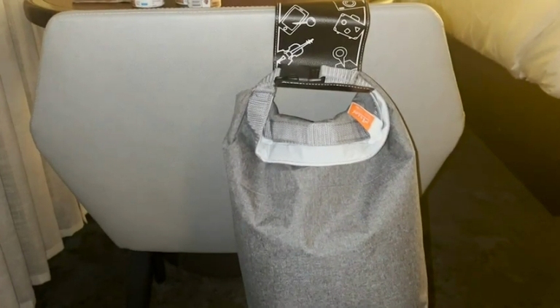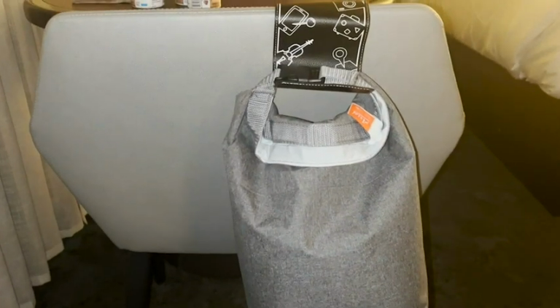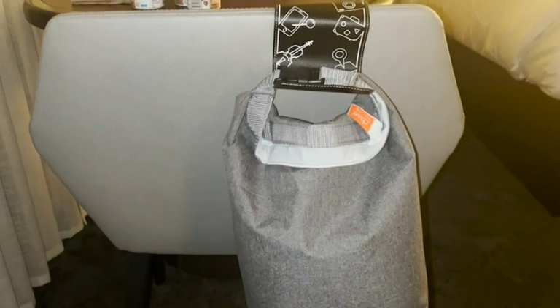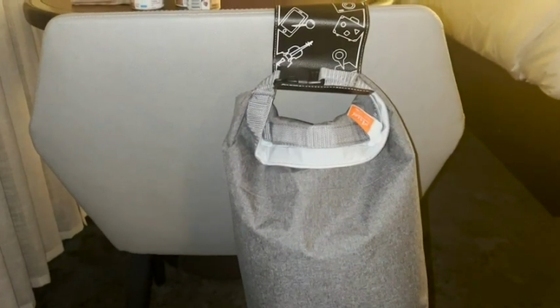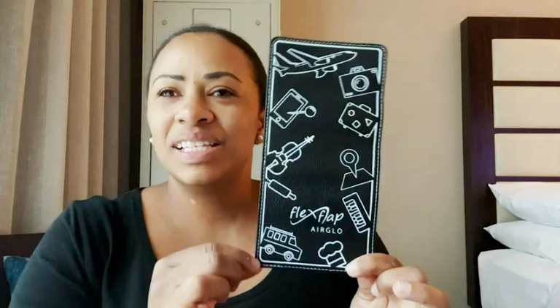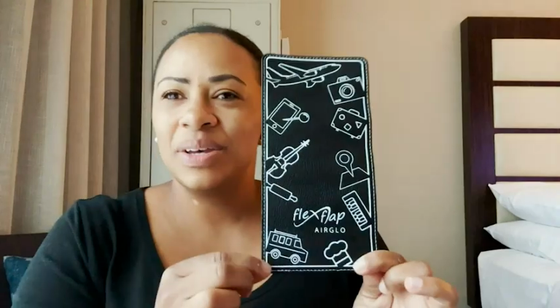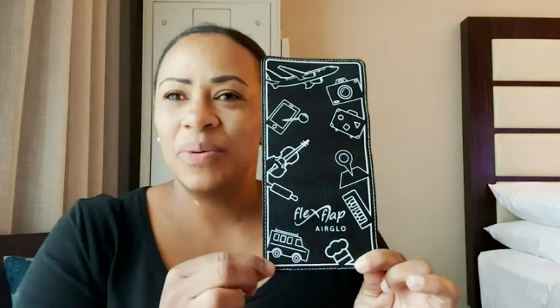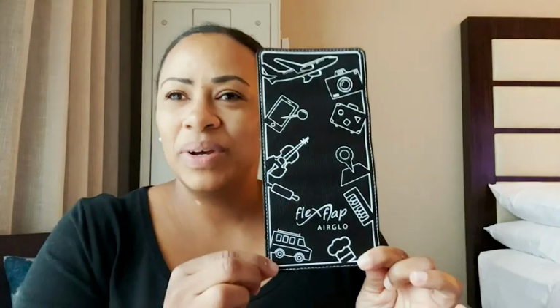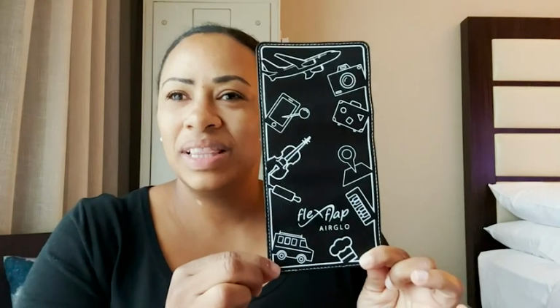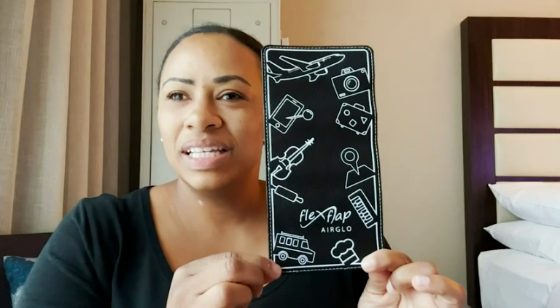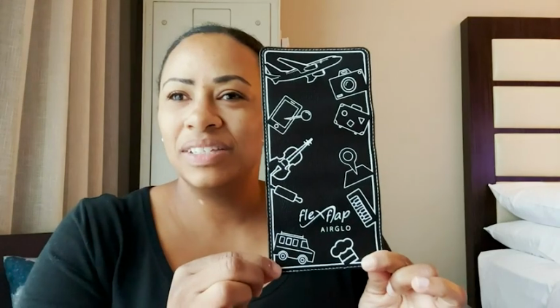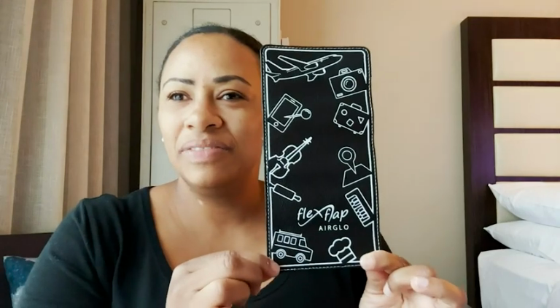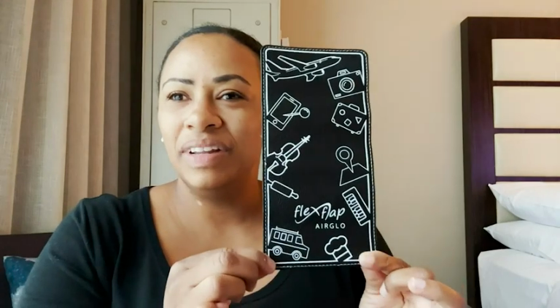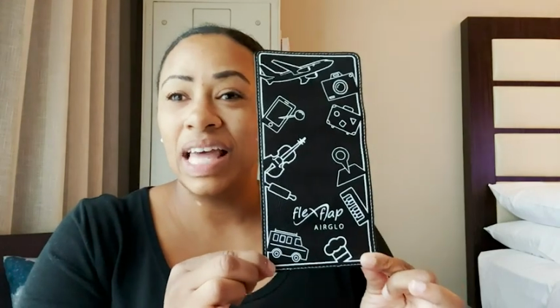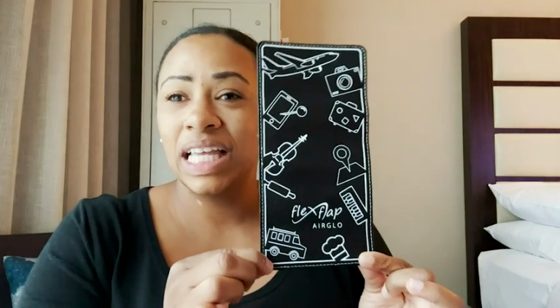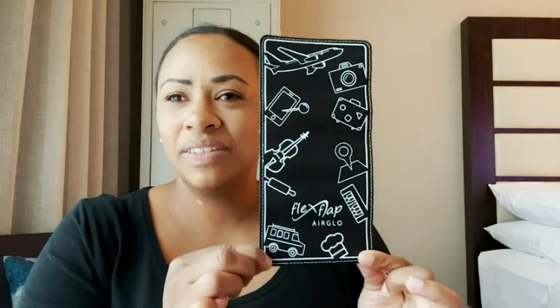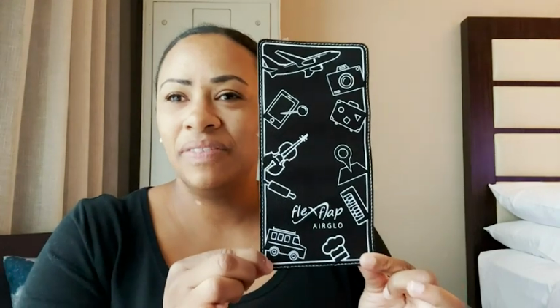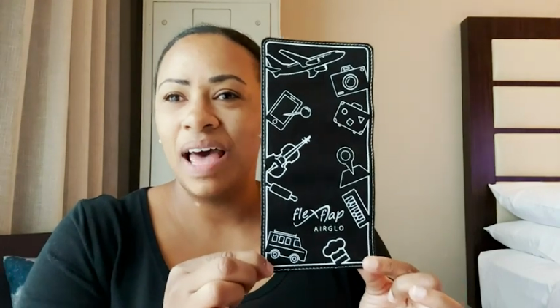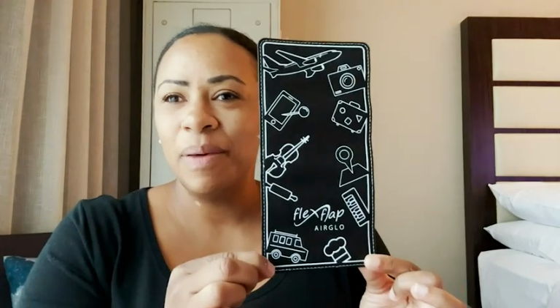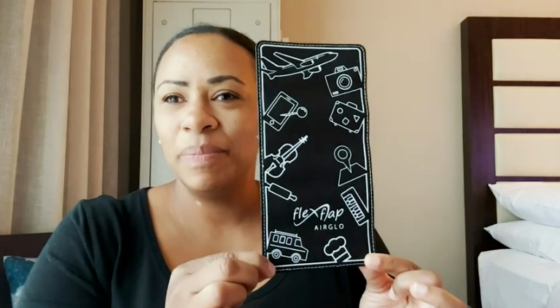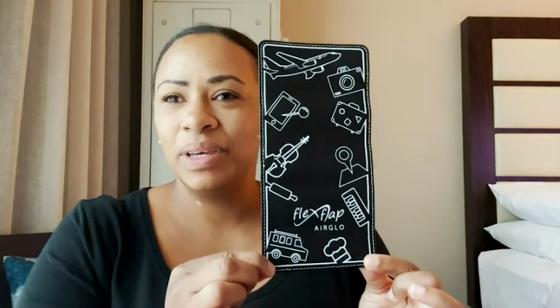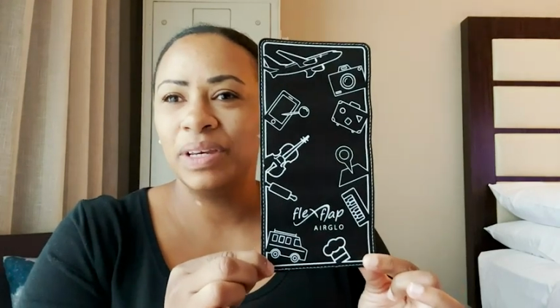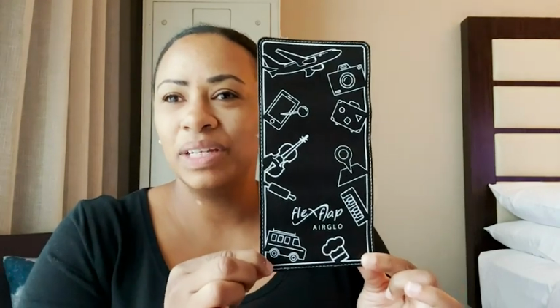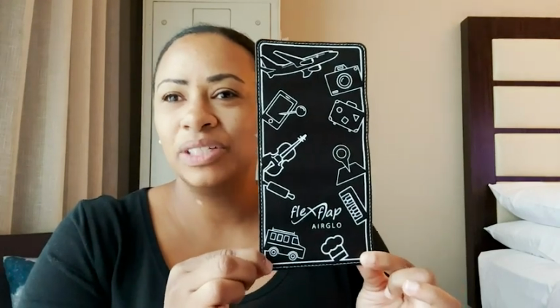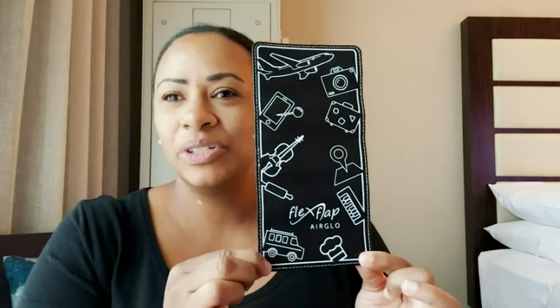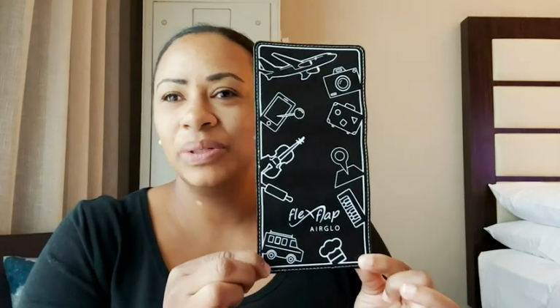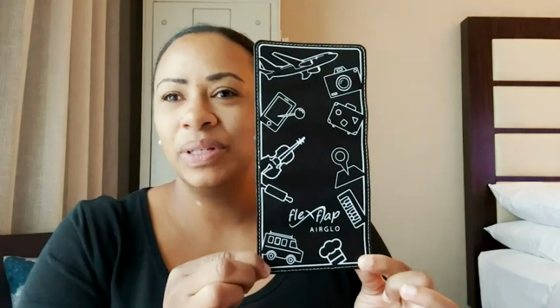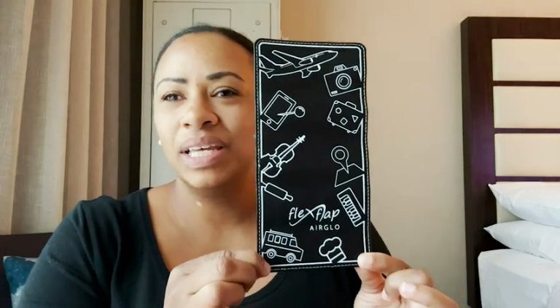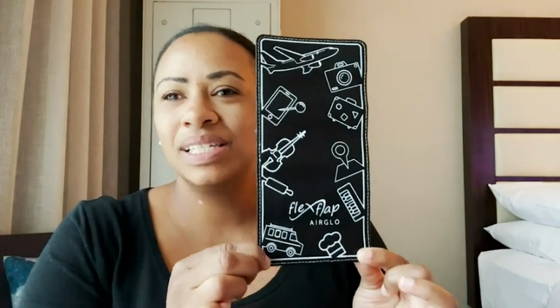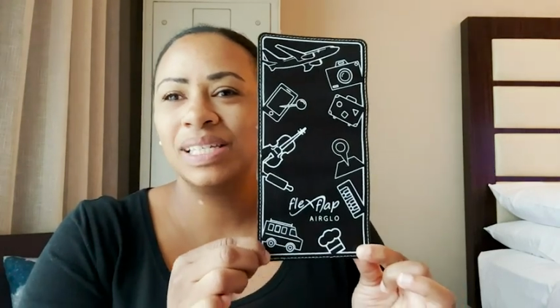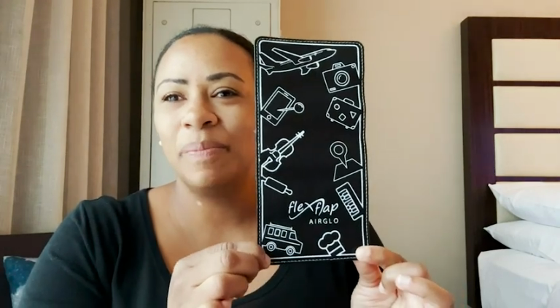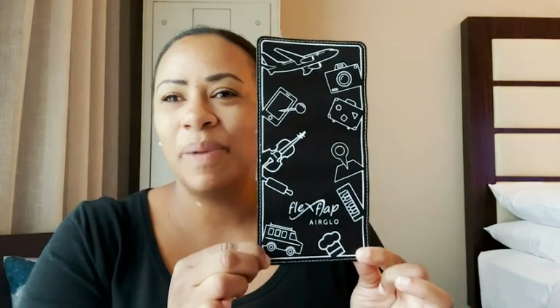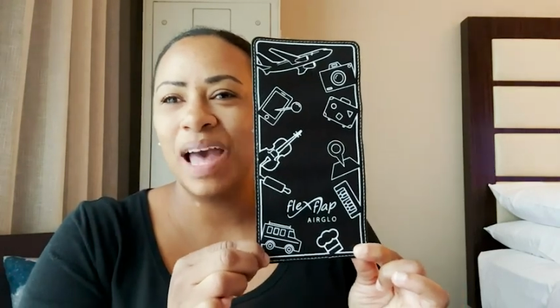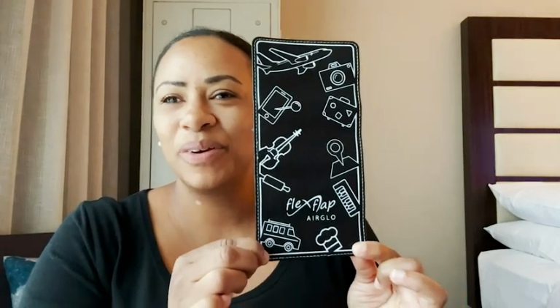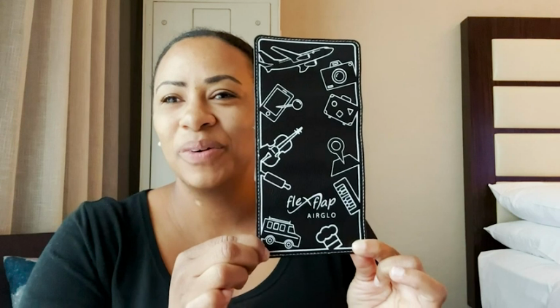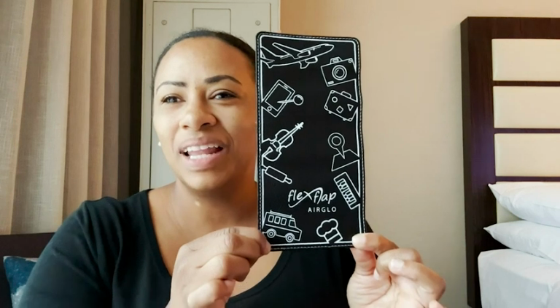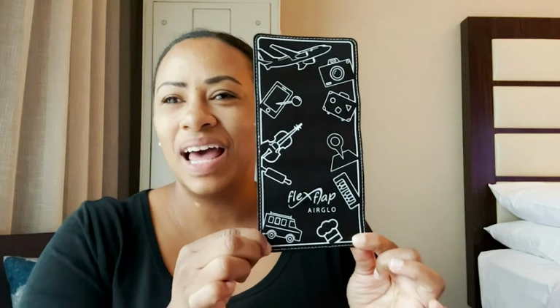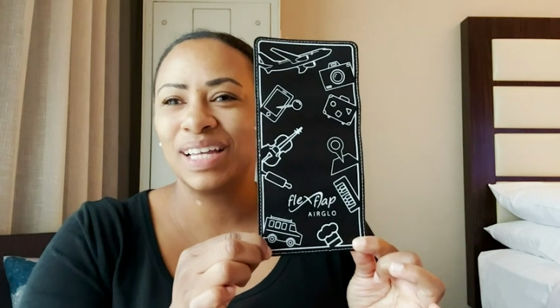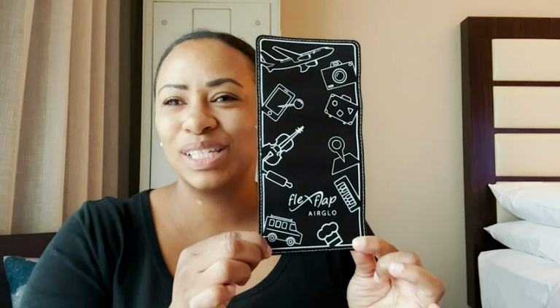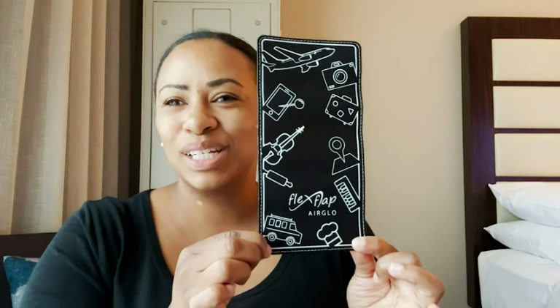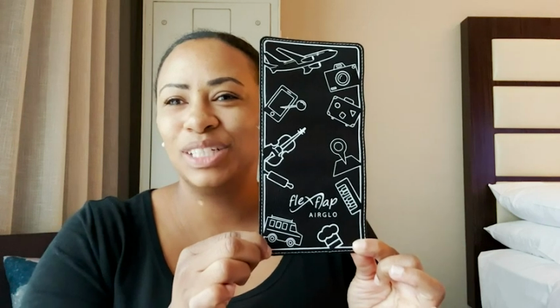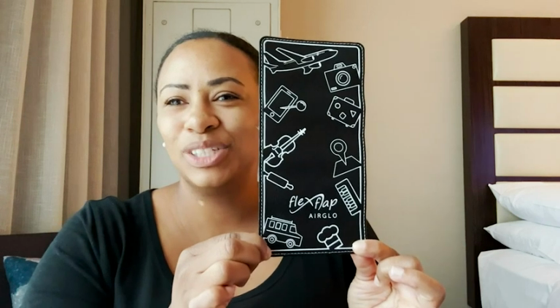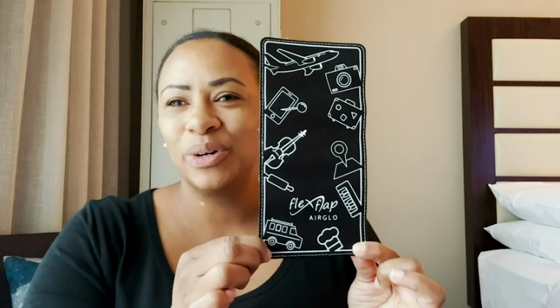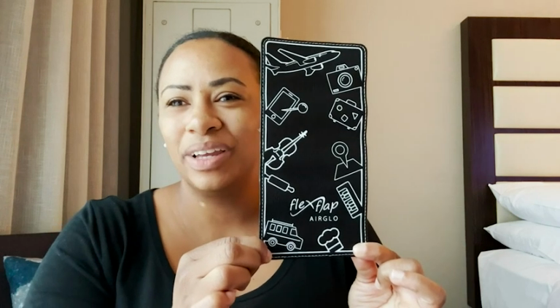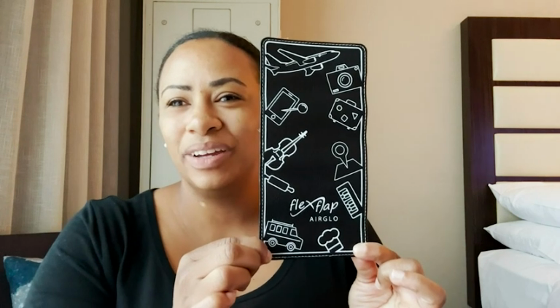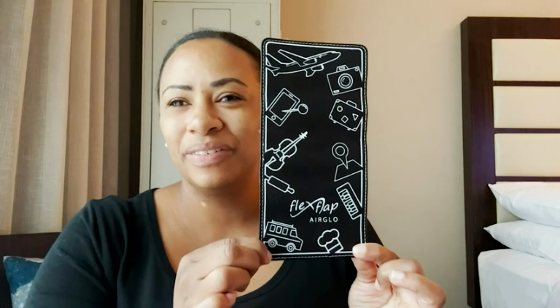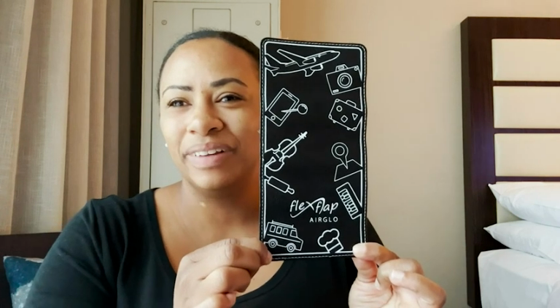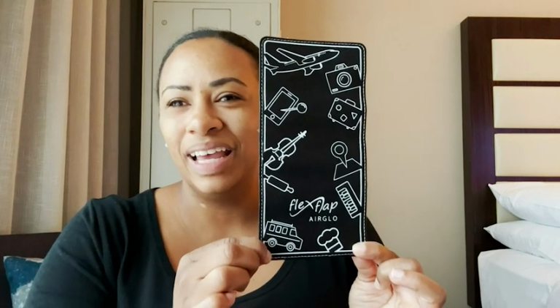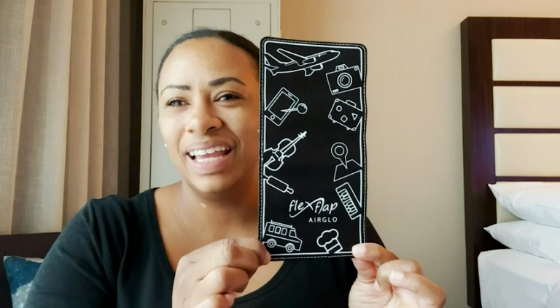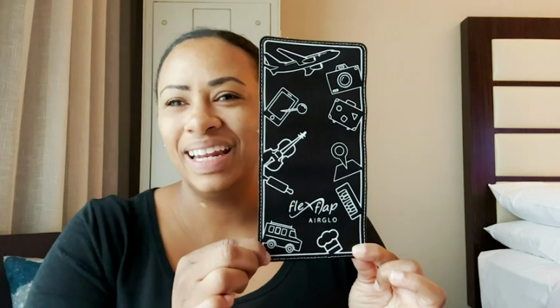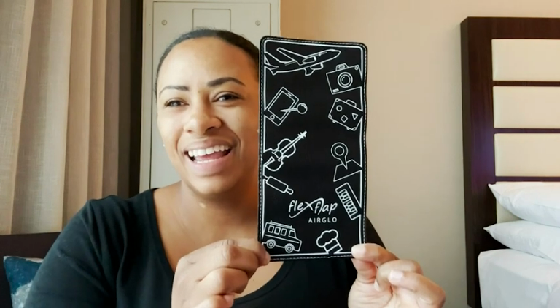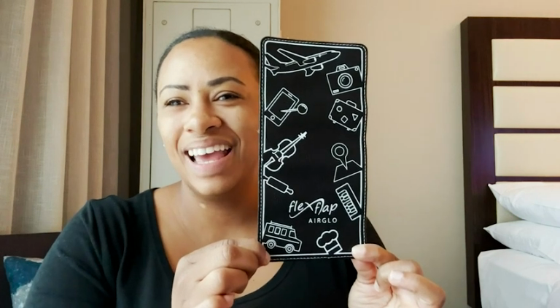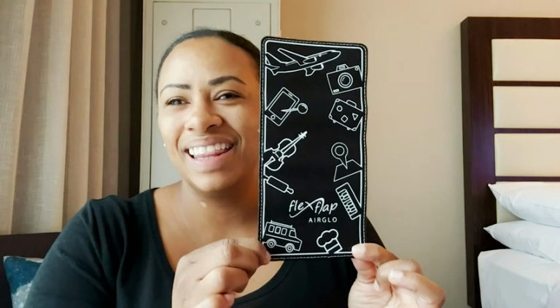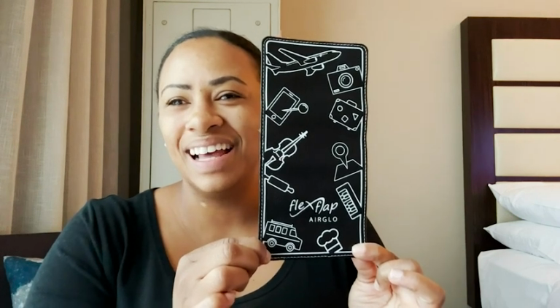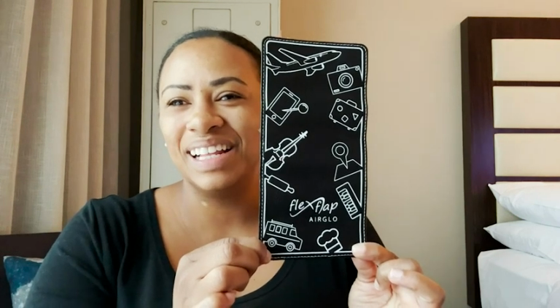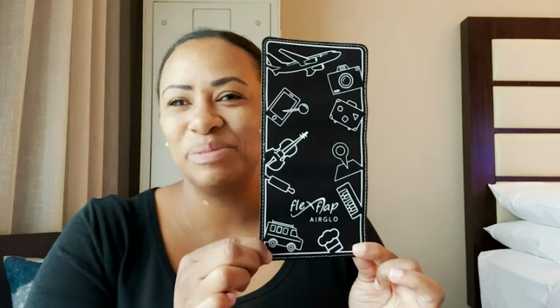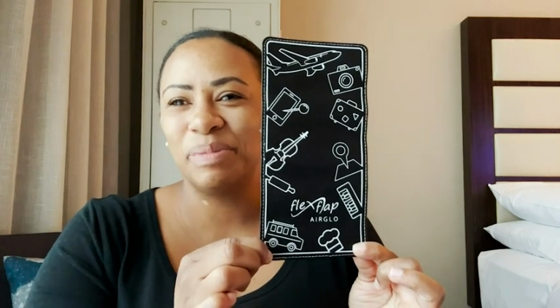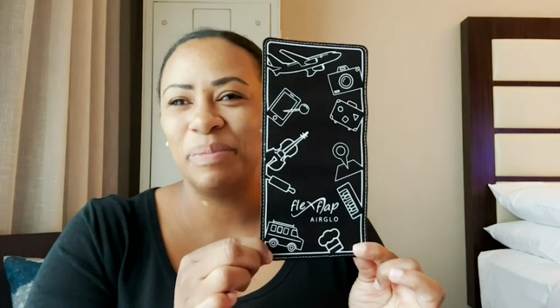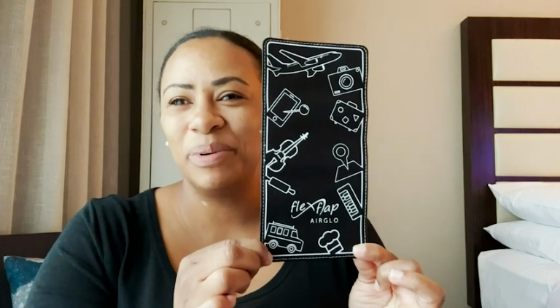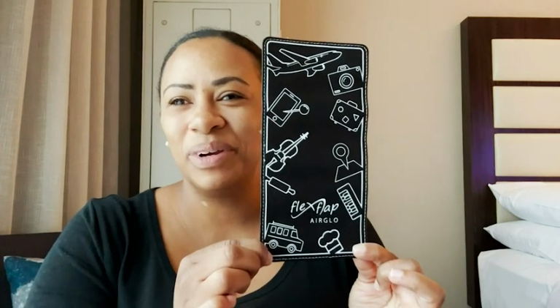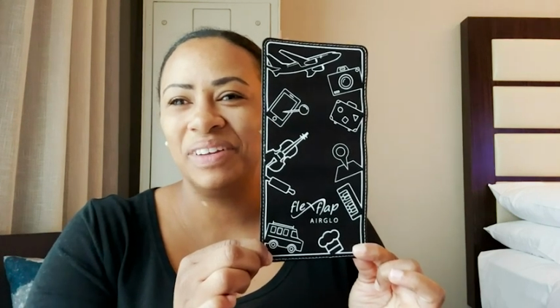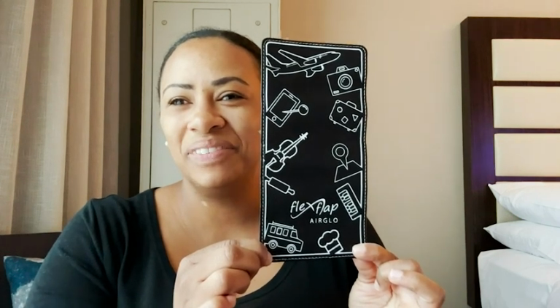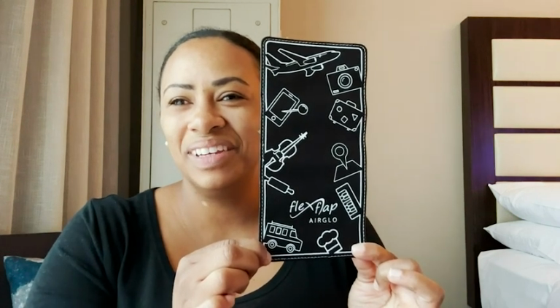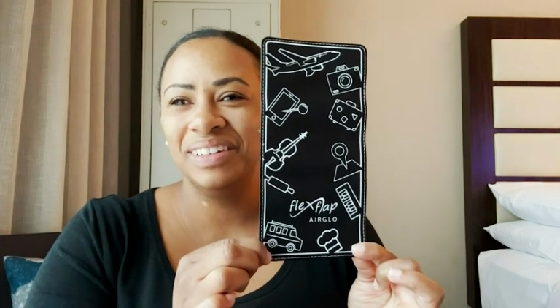So with this Flex Flap you can truly sit back, relax, and enjoy your flight — and that's my point of view.